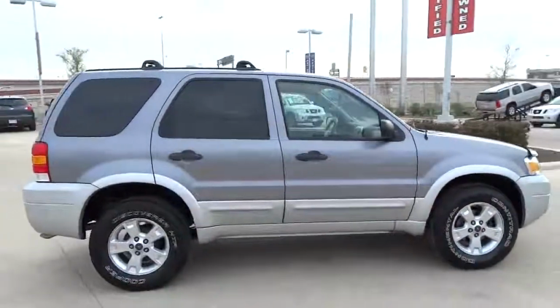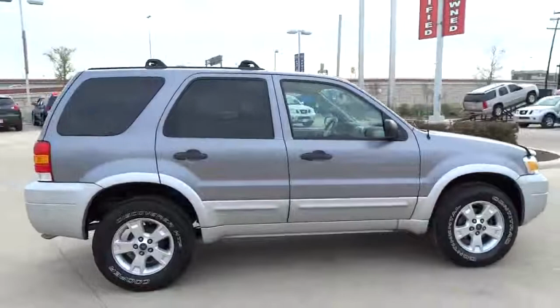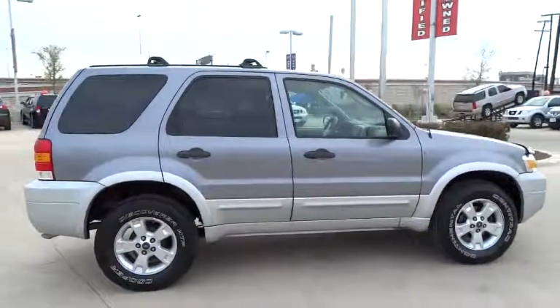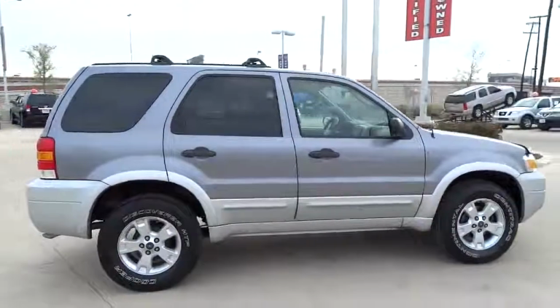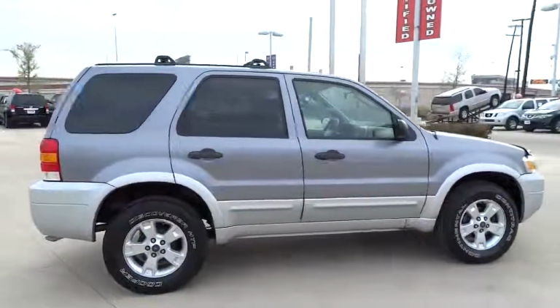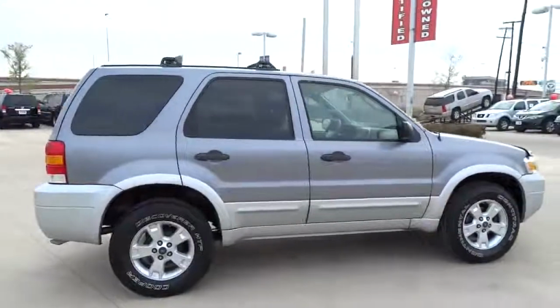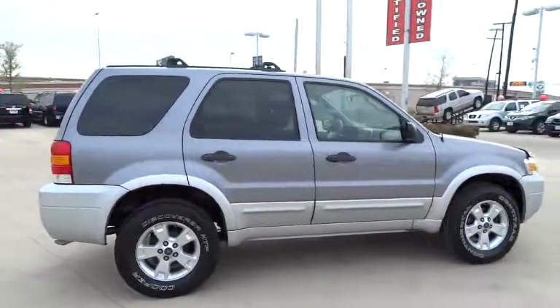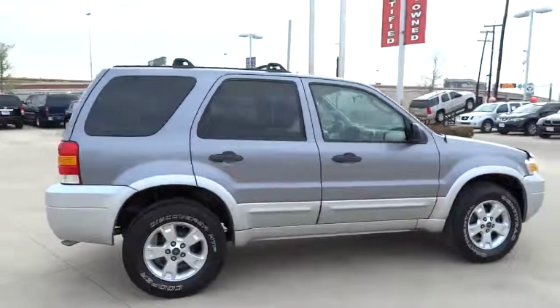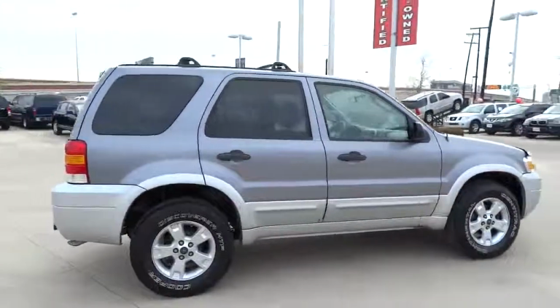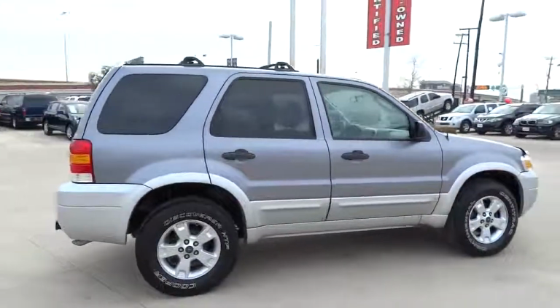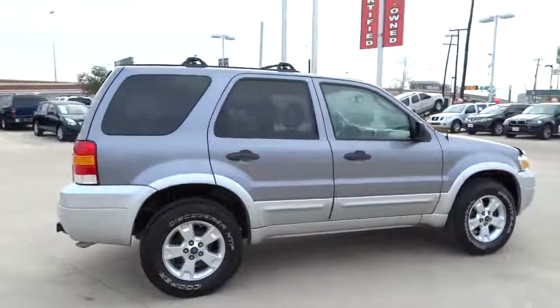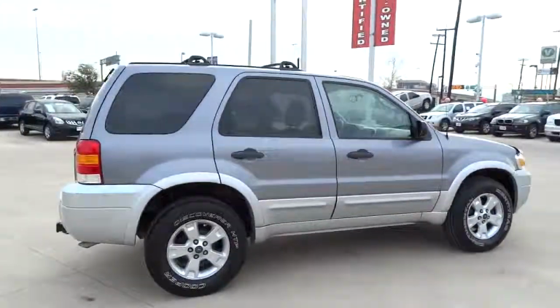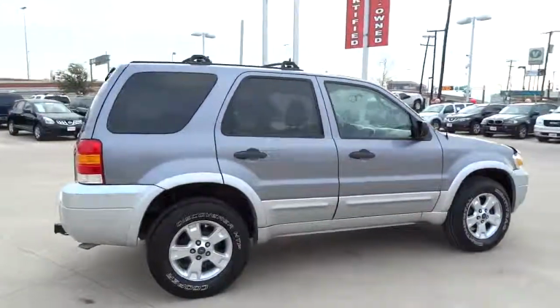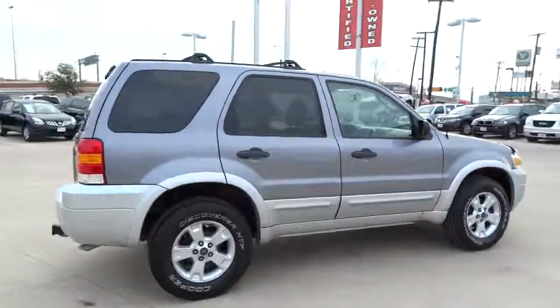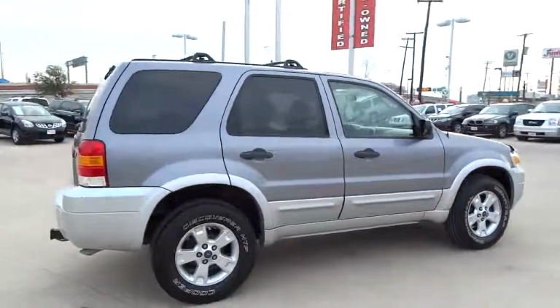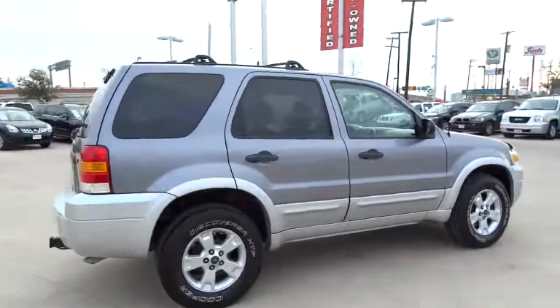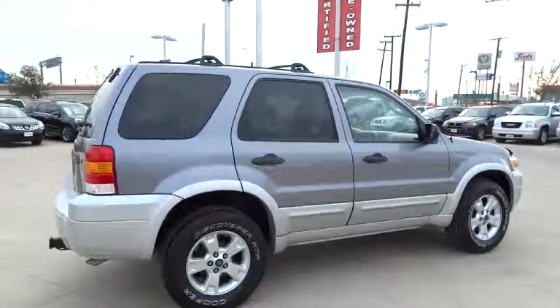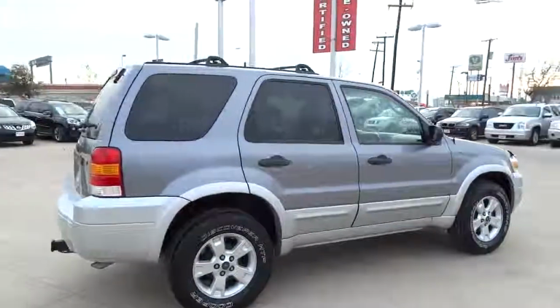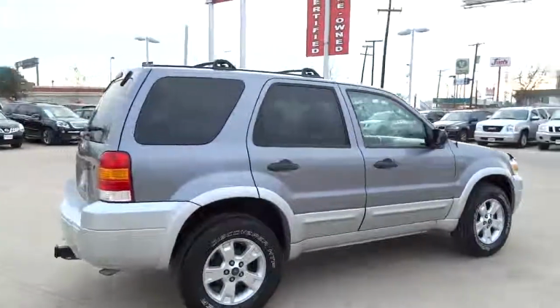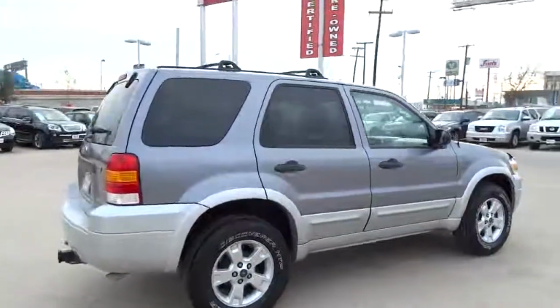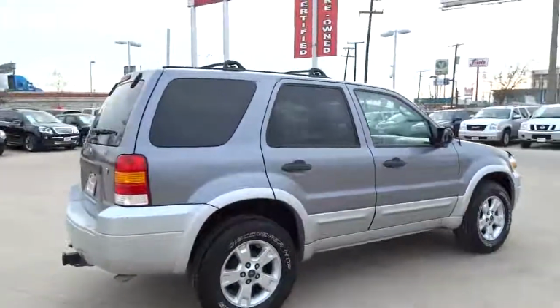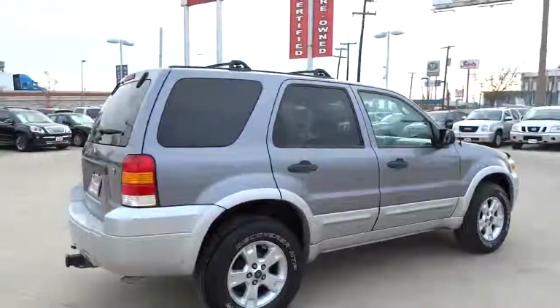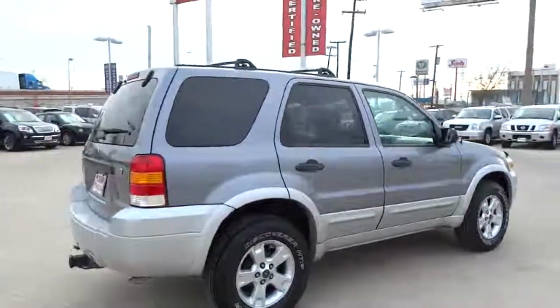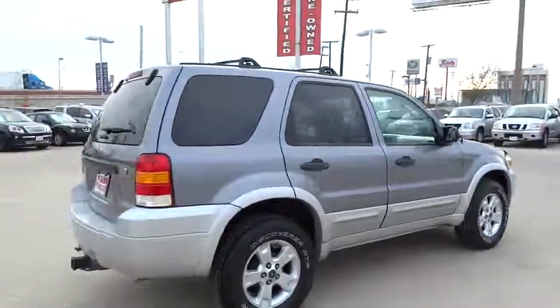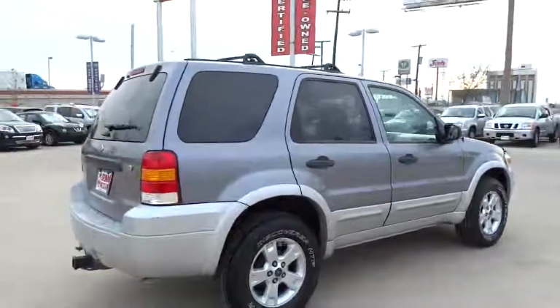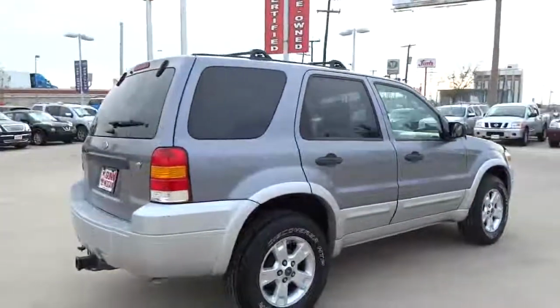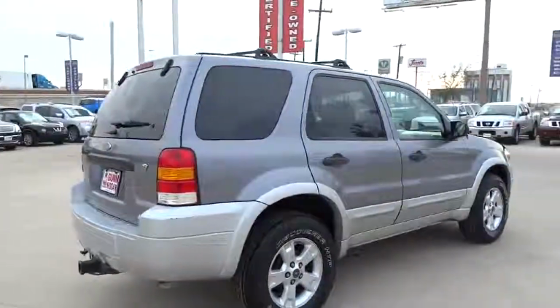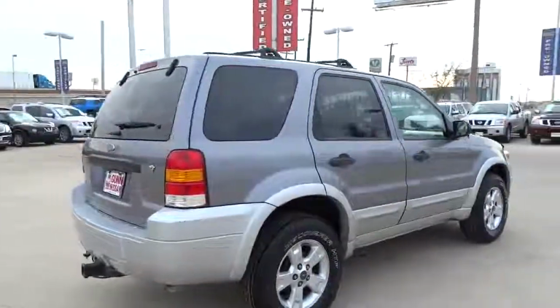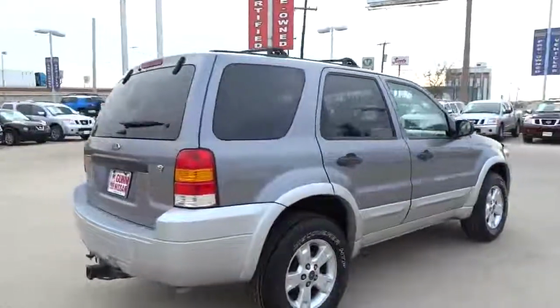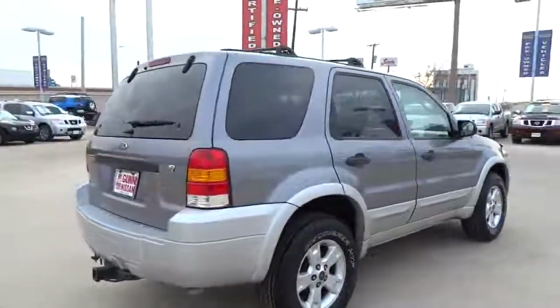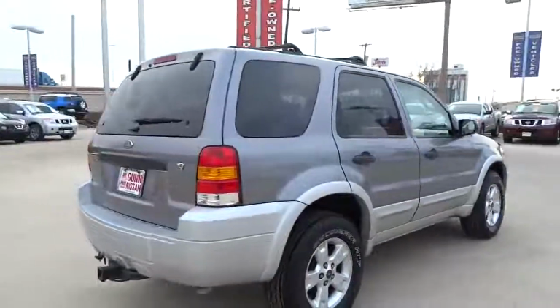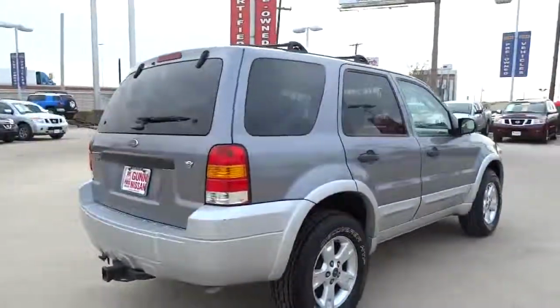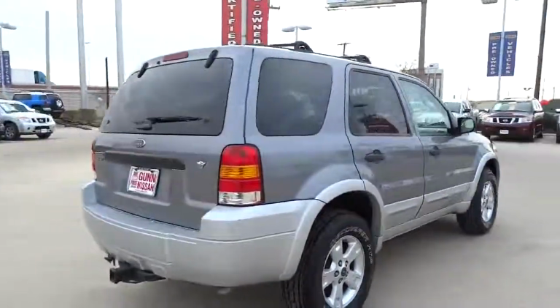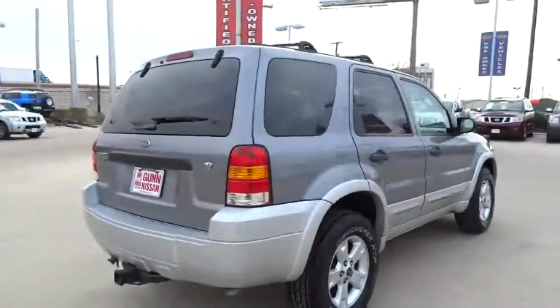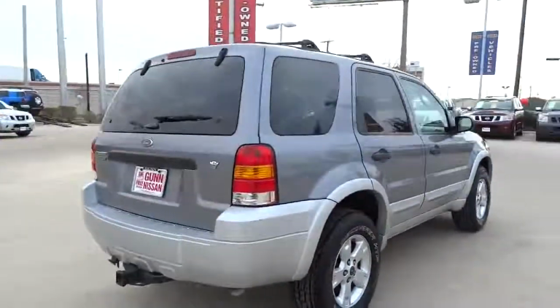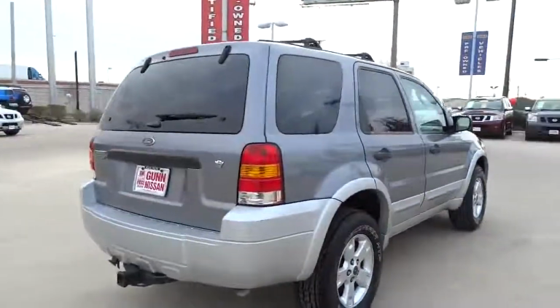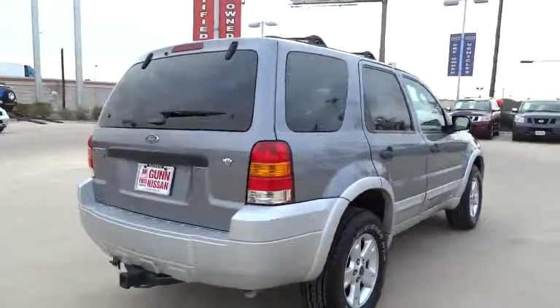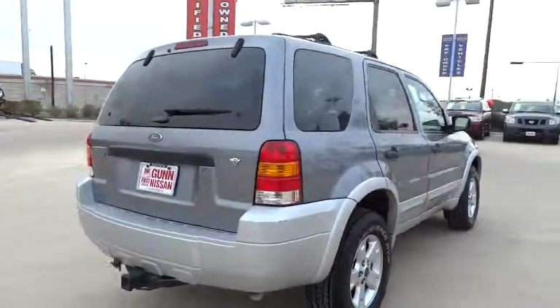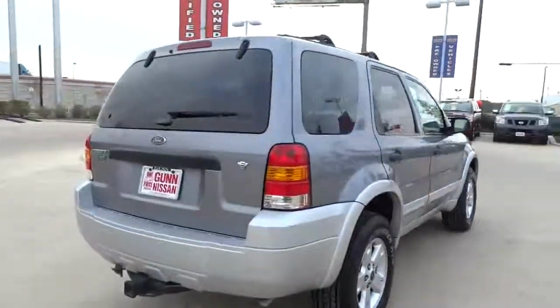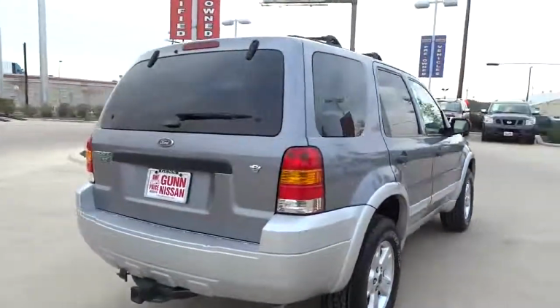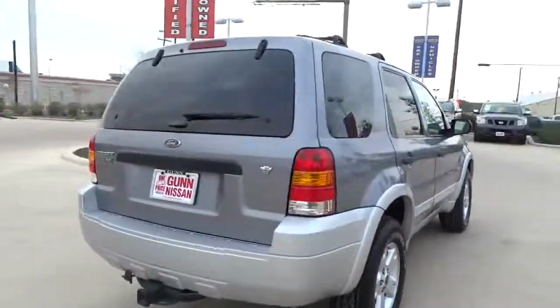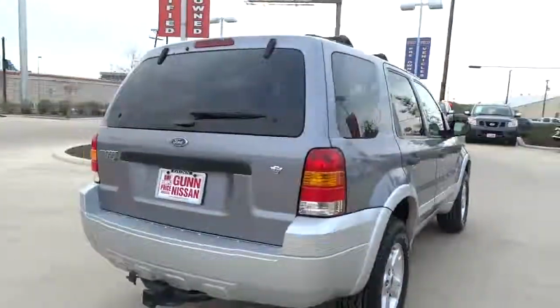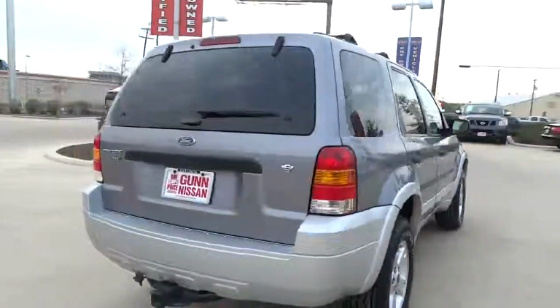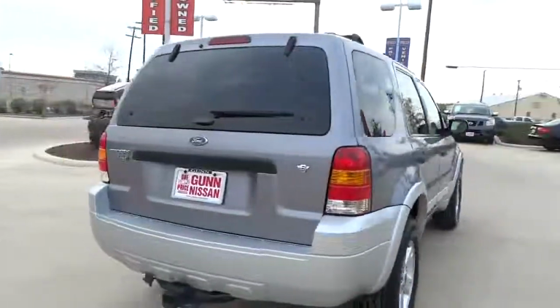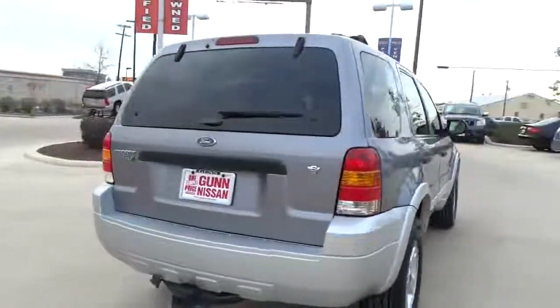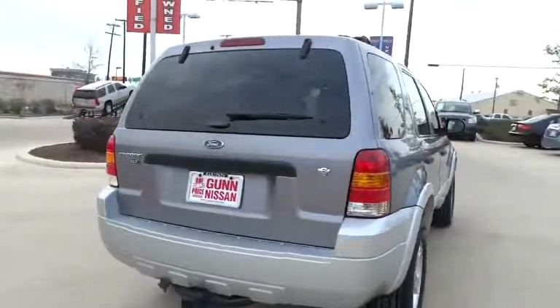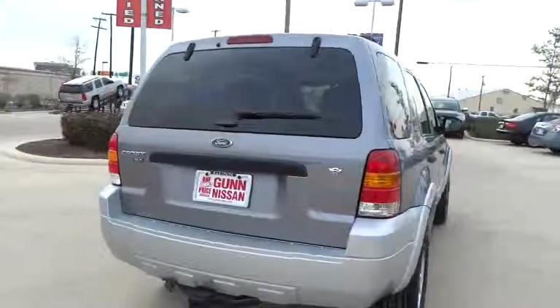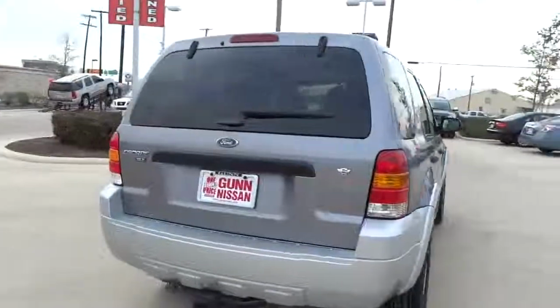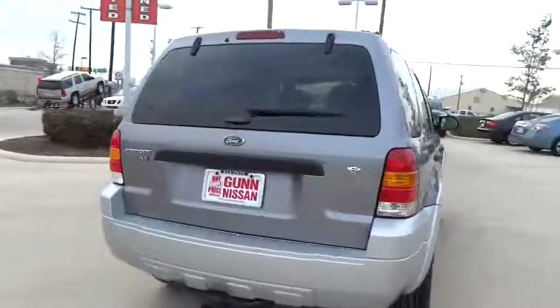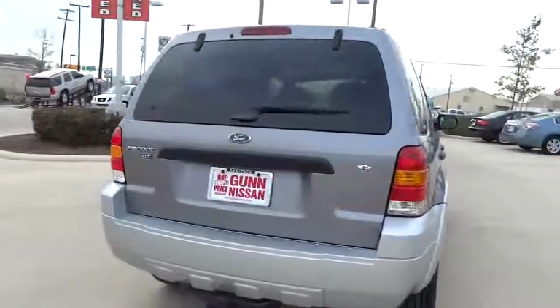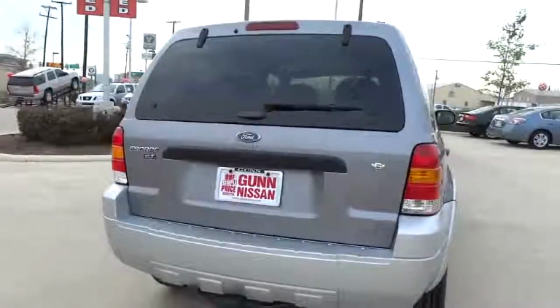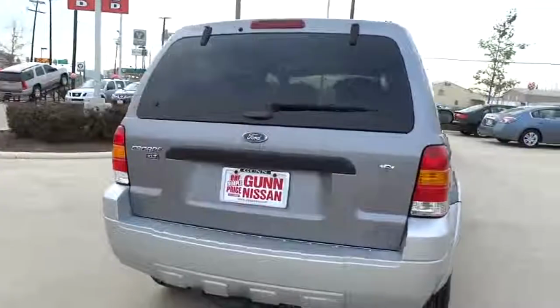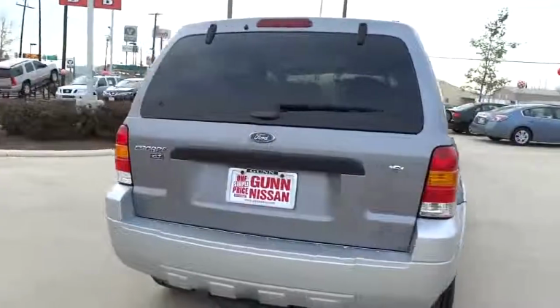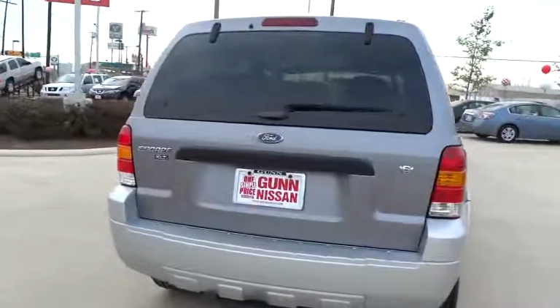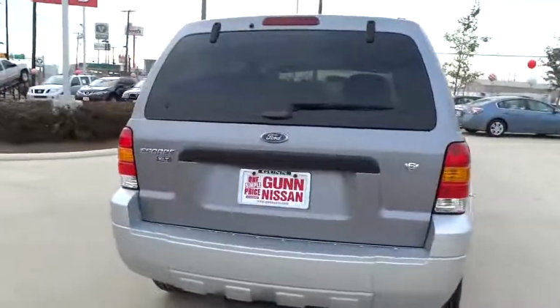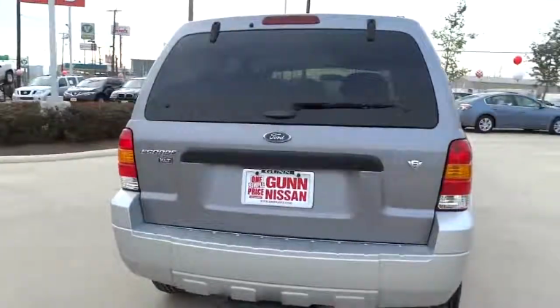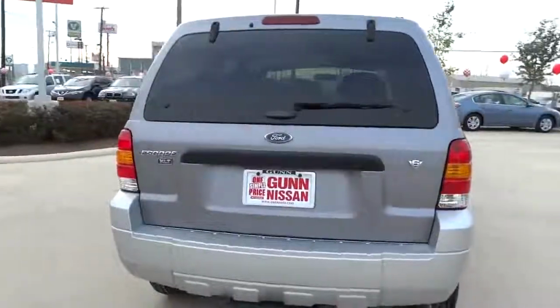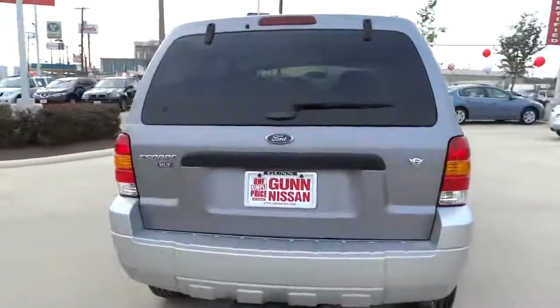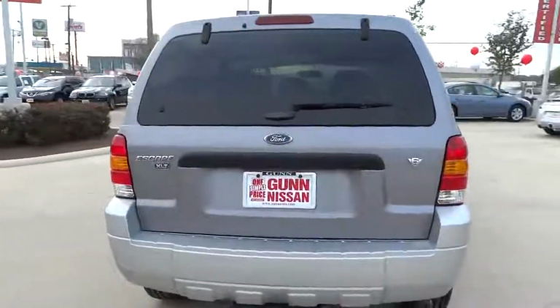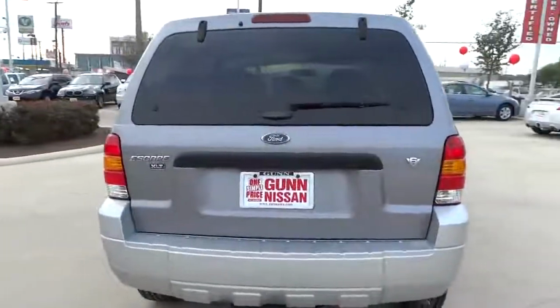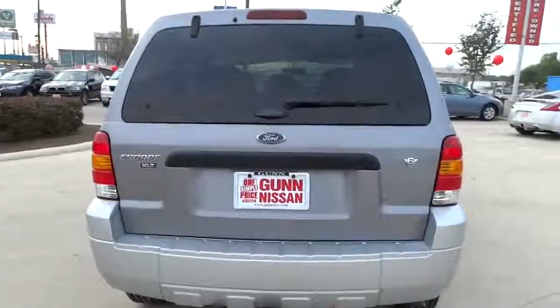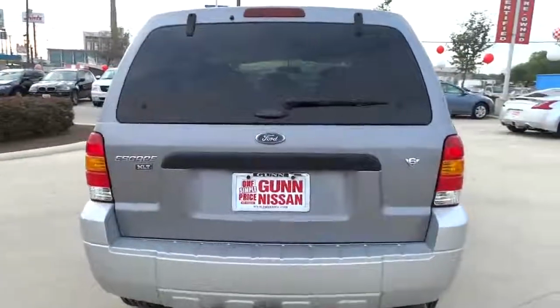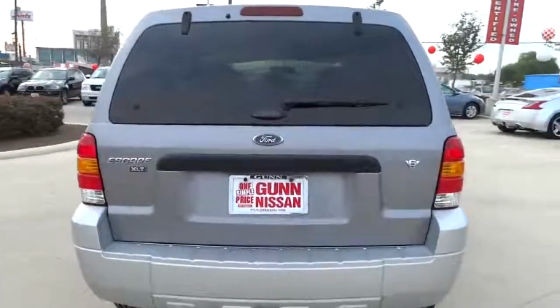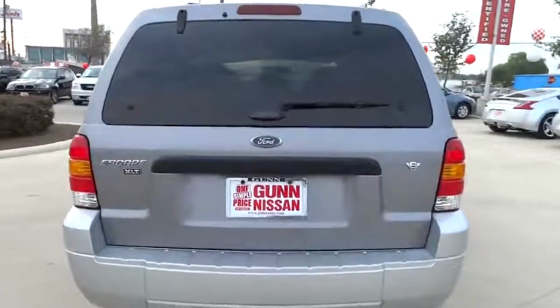Power steering, front wheel drive, automatic transmission, air conditioning, front cruise control, fog lamps.